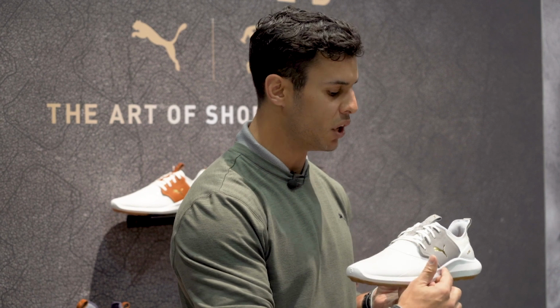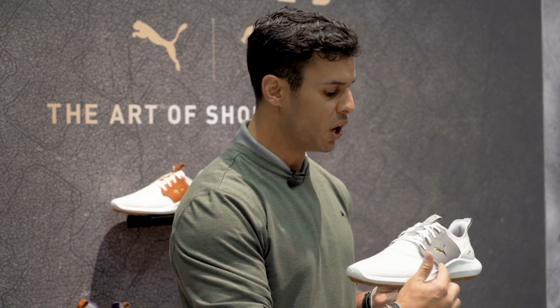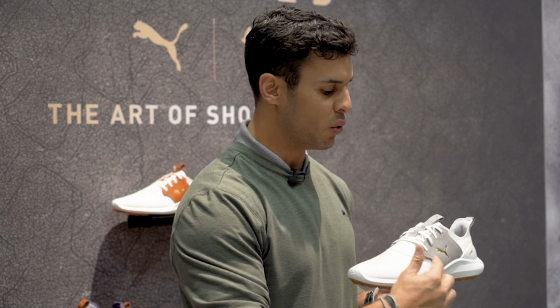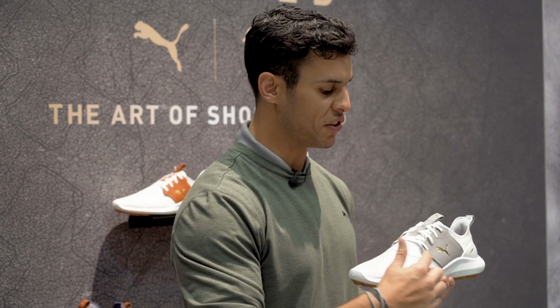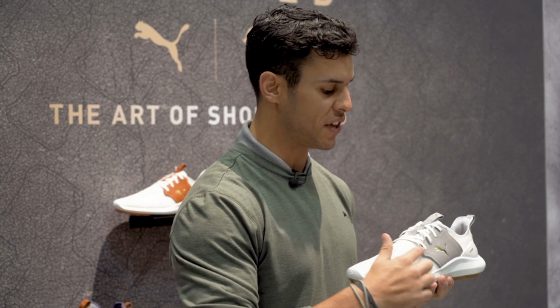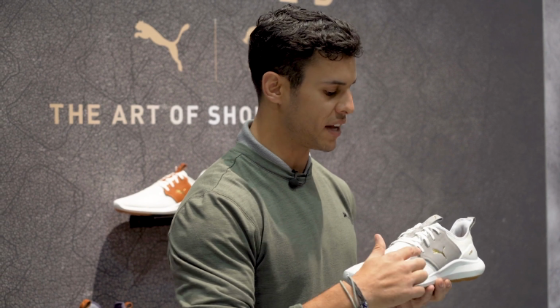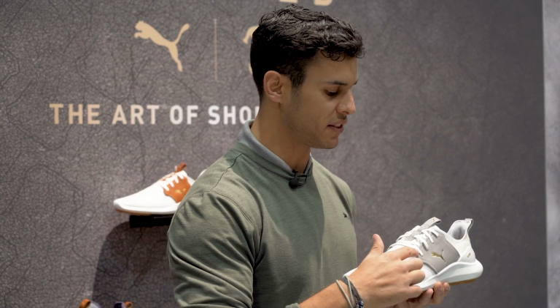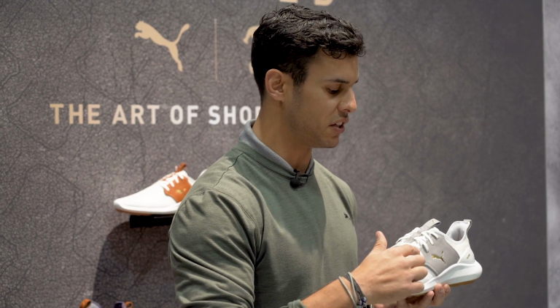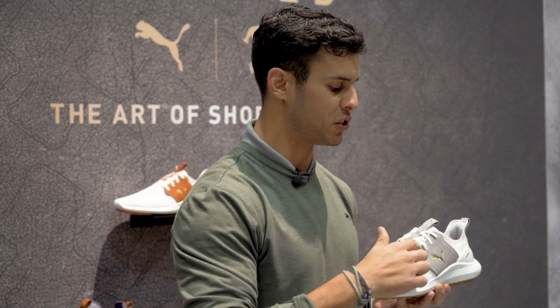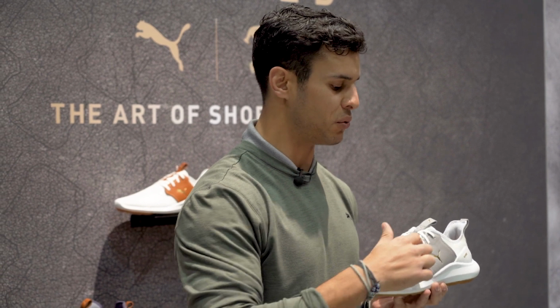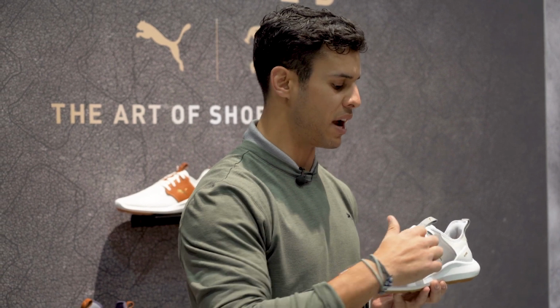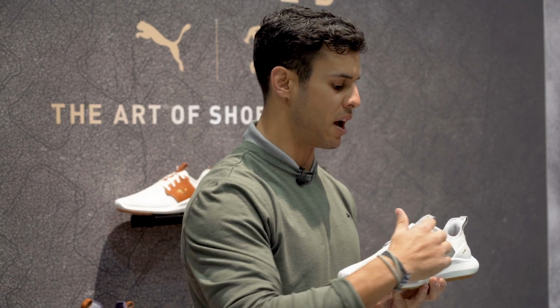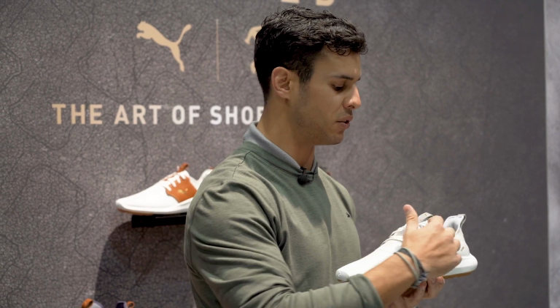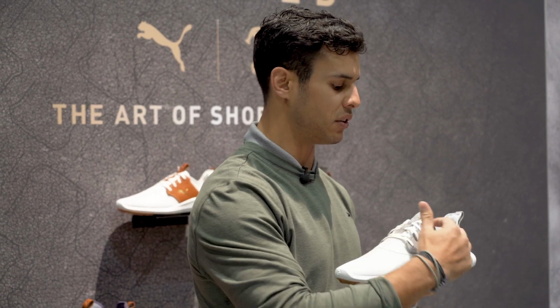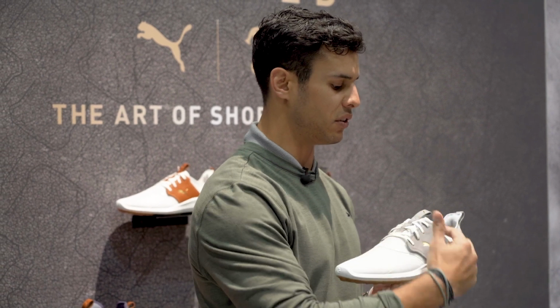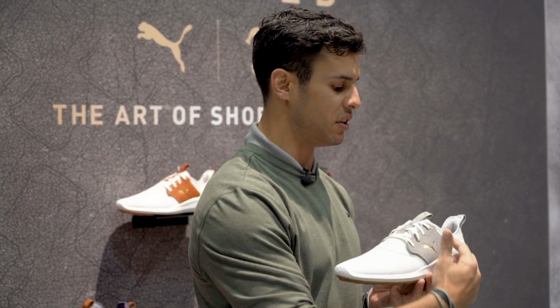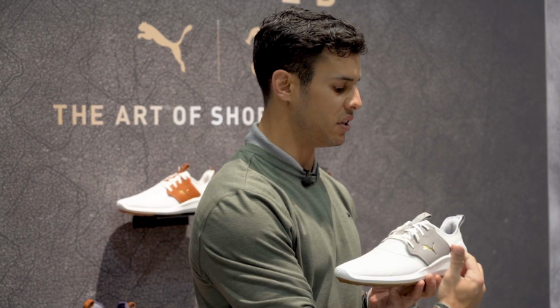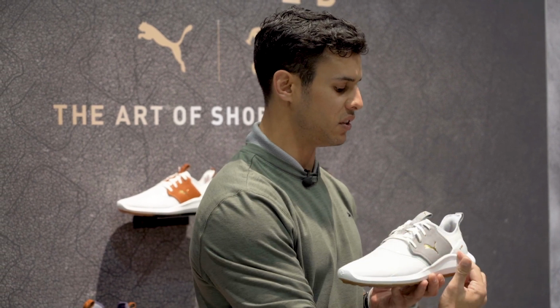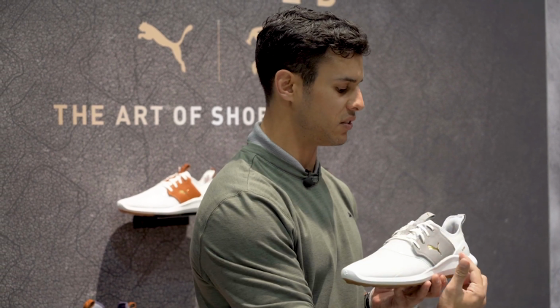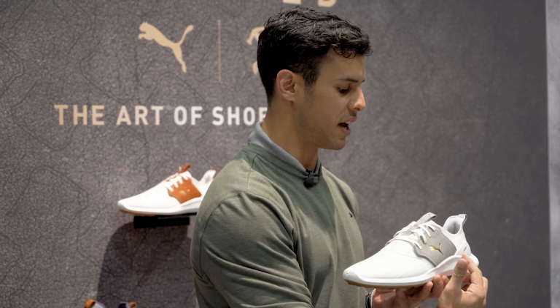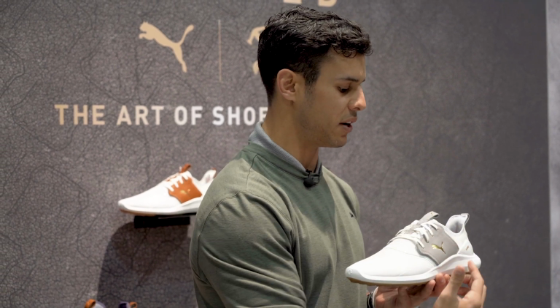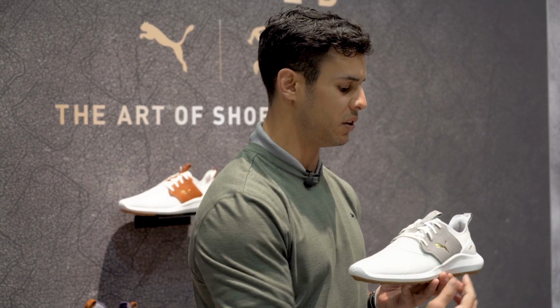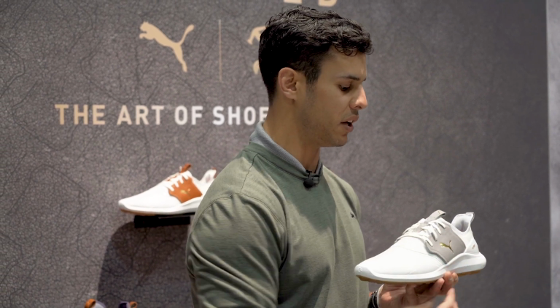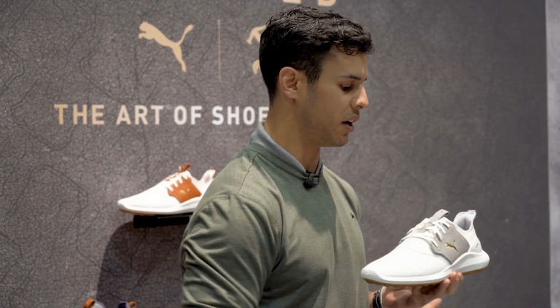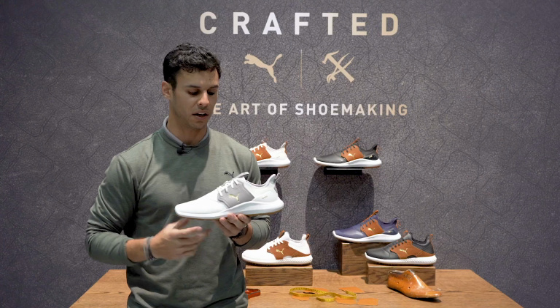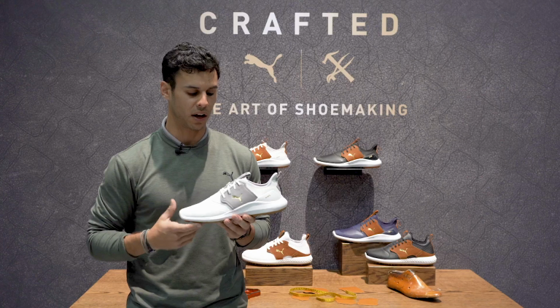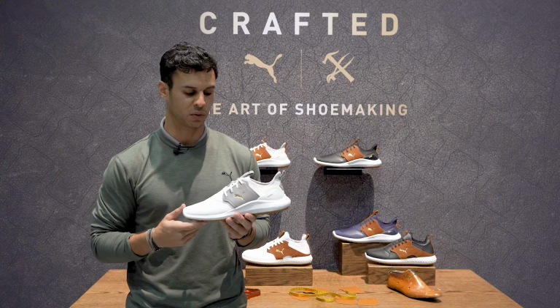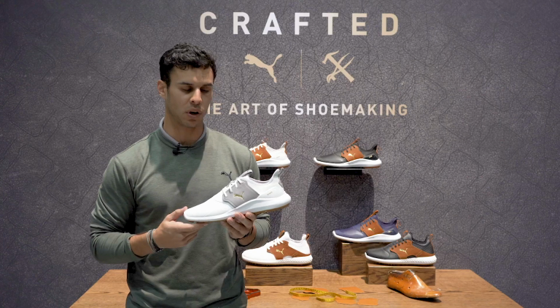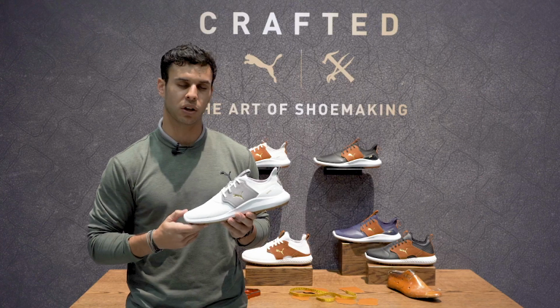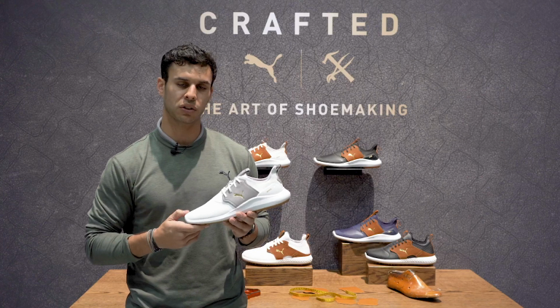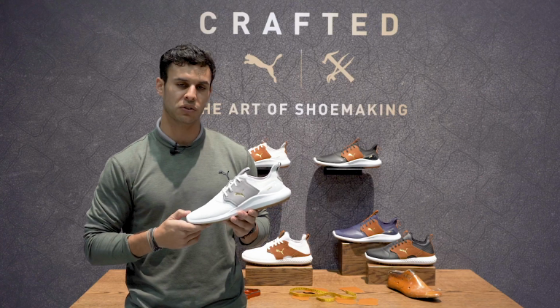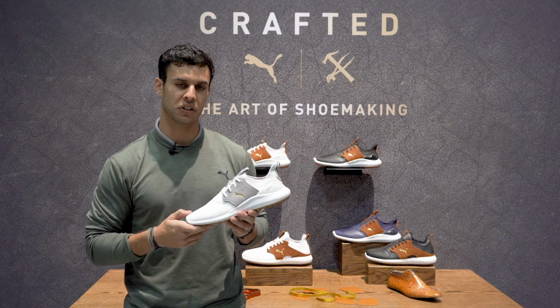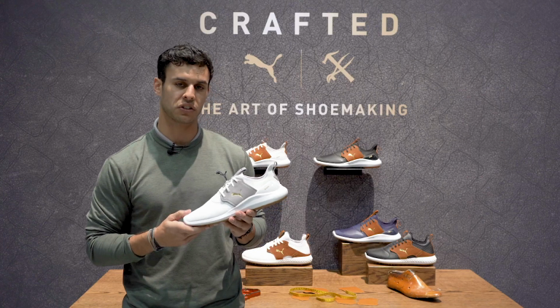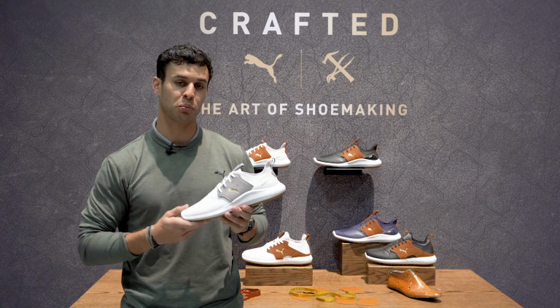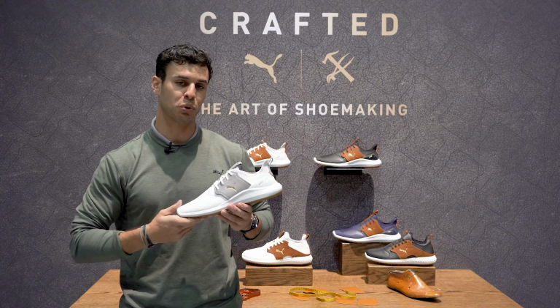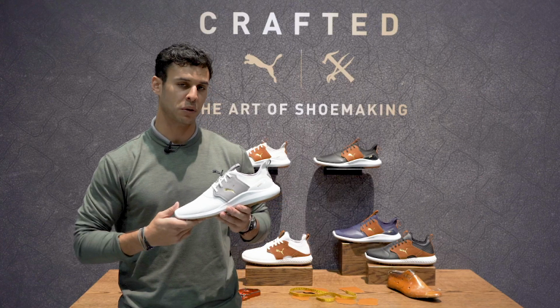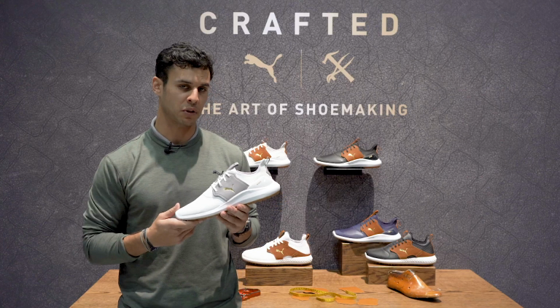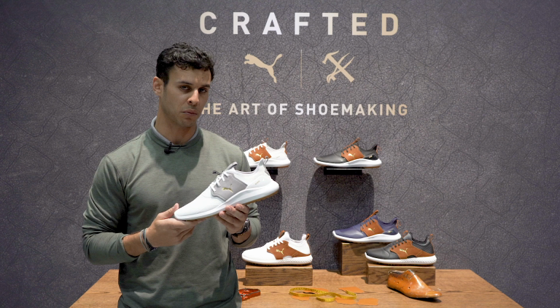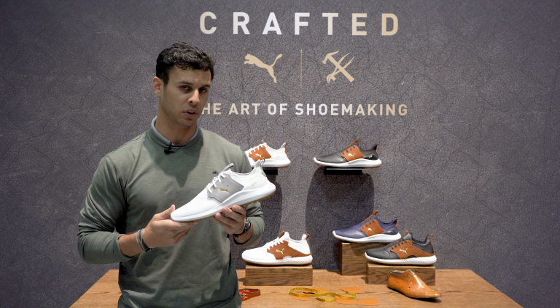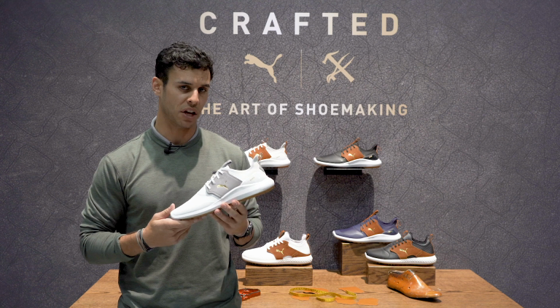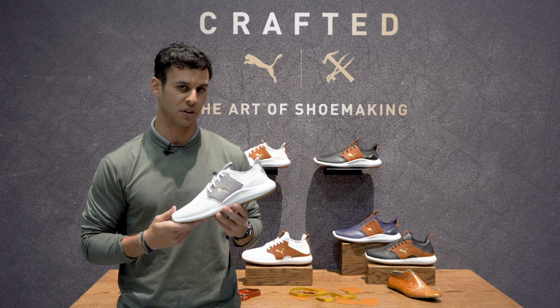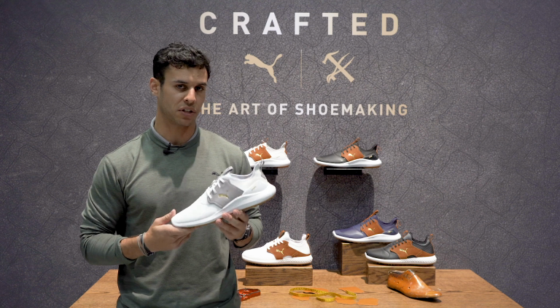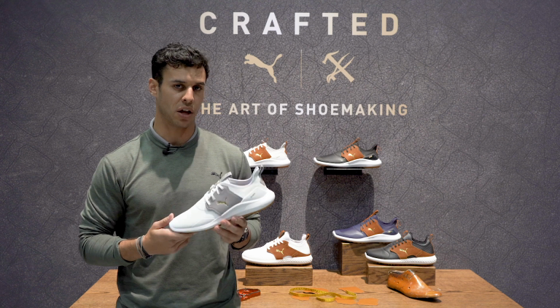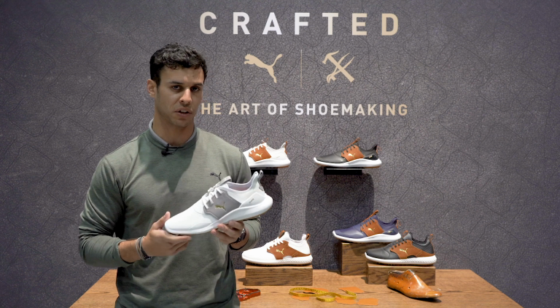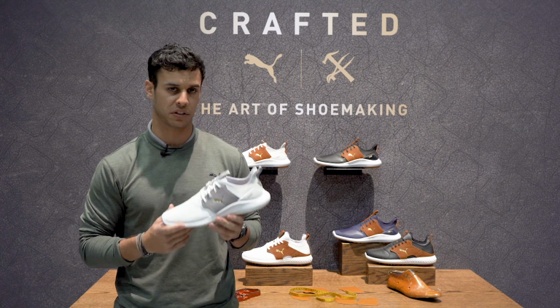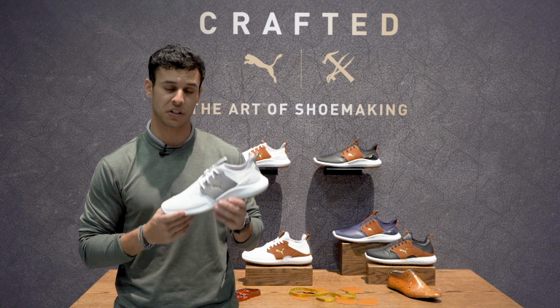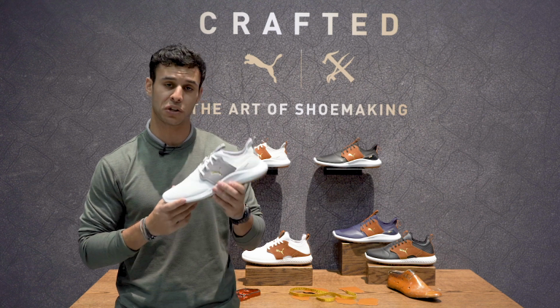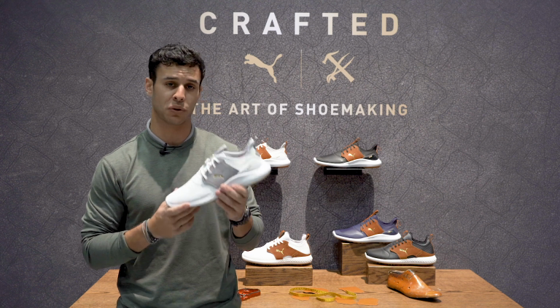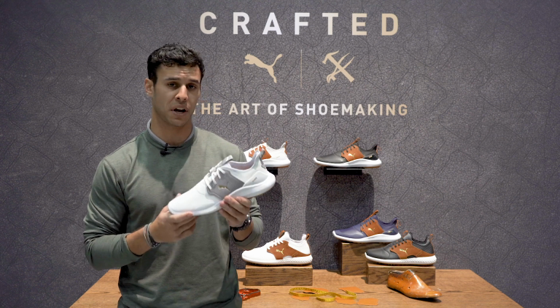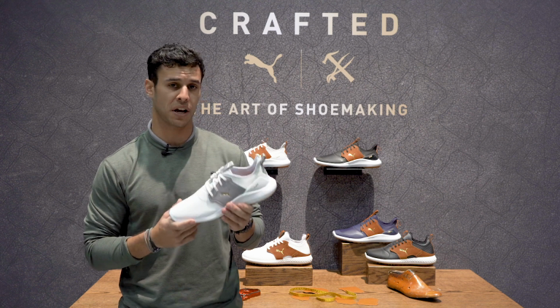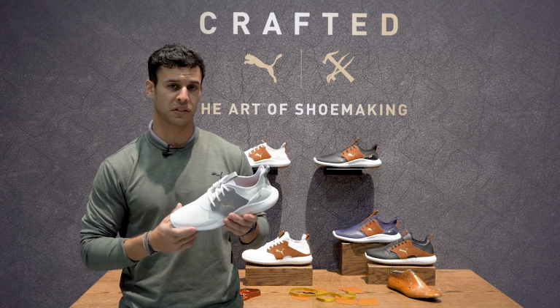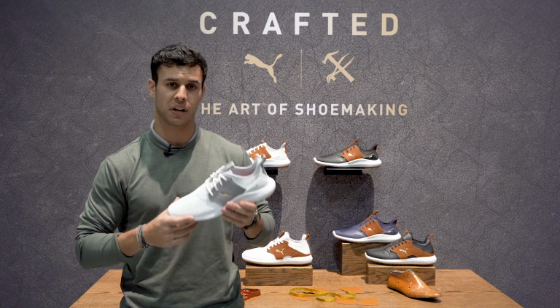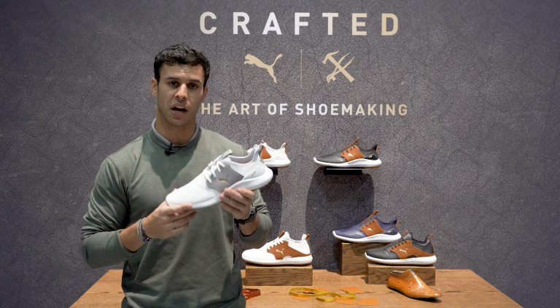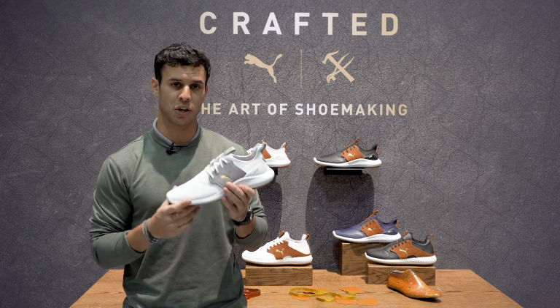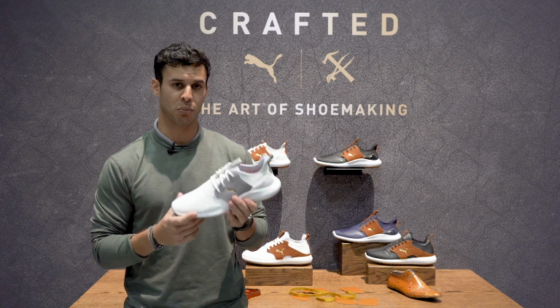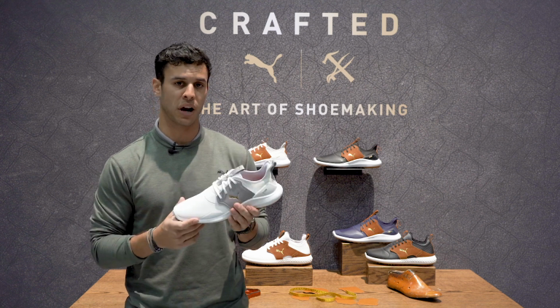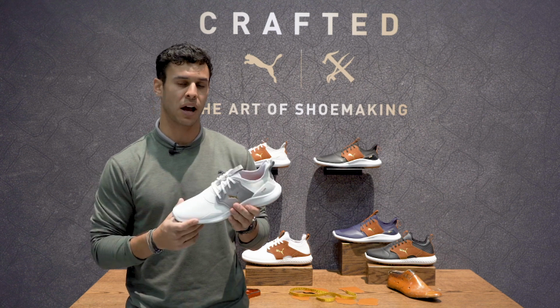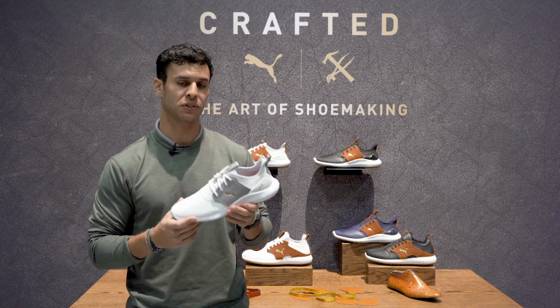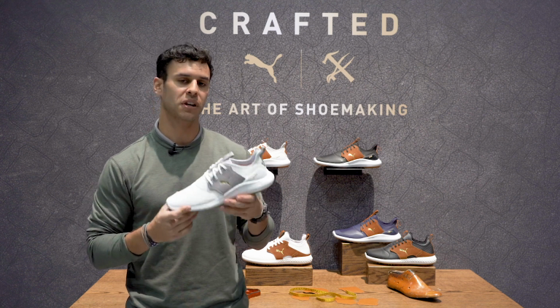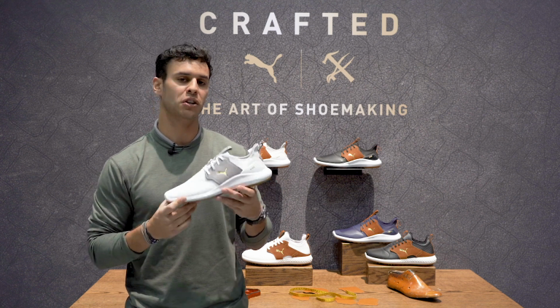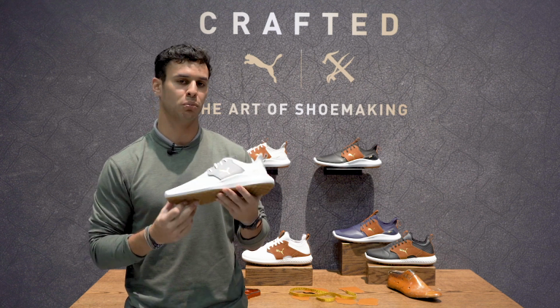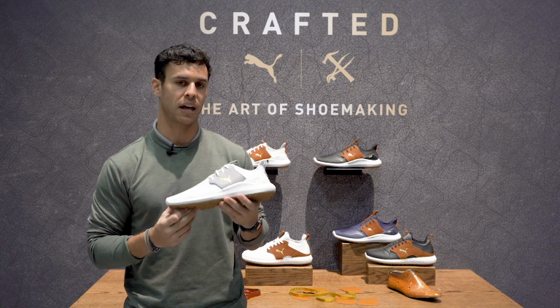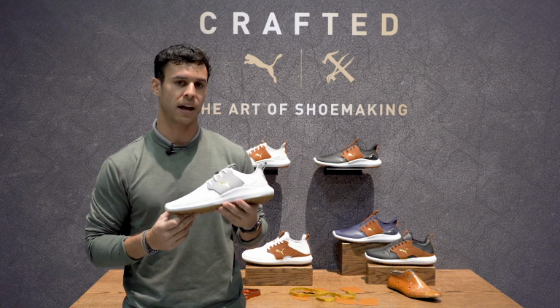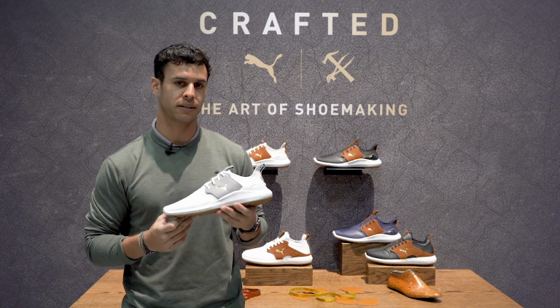With that stitch around the saddle, and also using some premium leather colors in your grays, your browns, and your blacks.